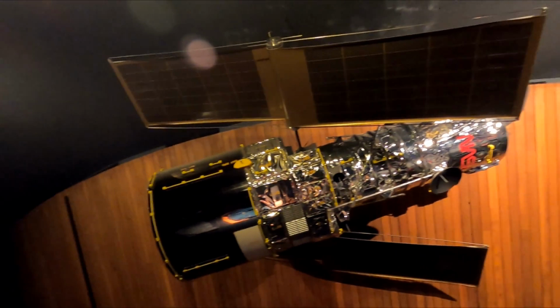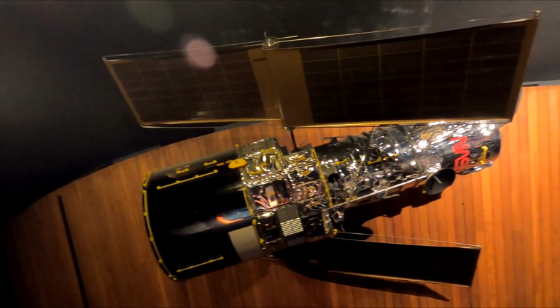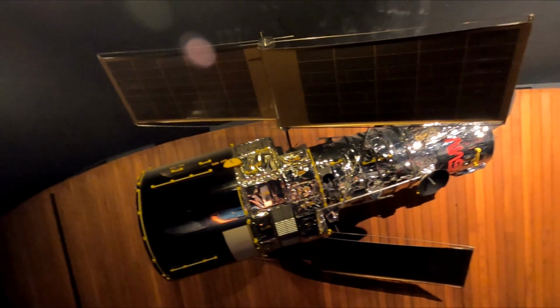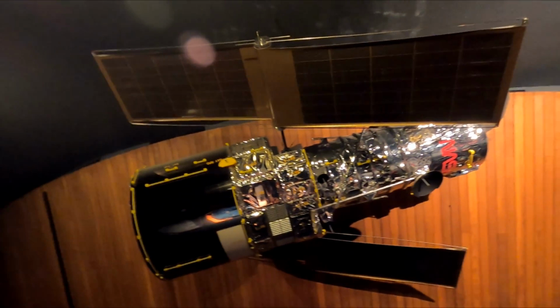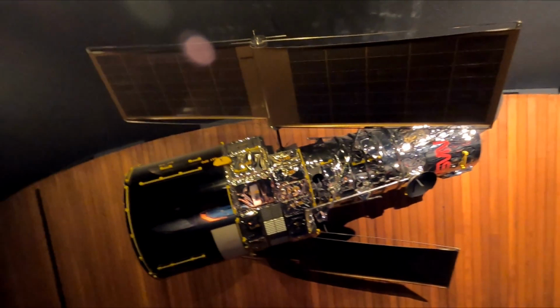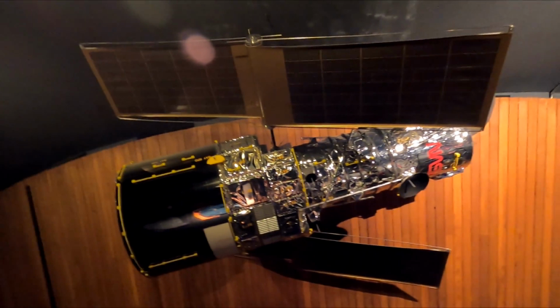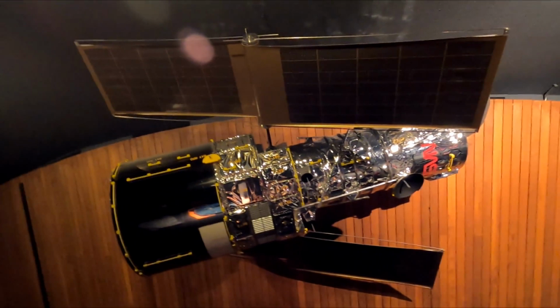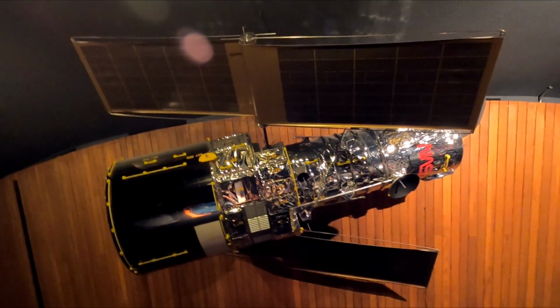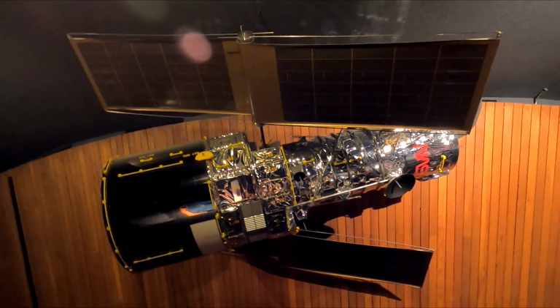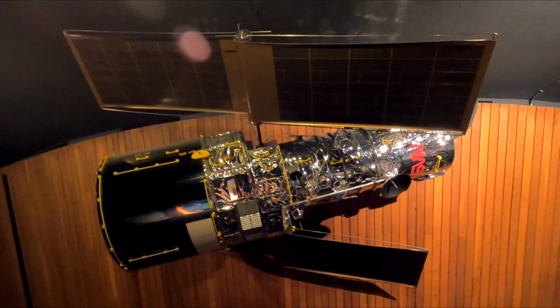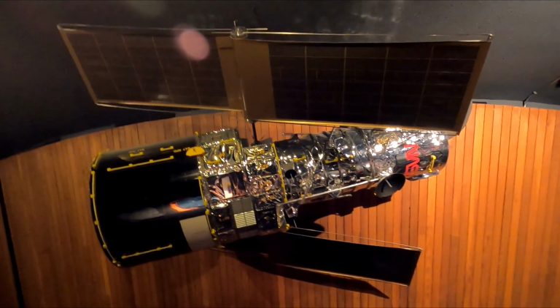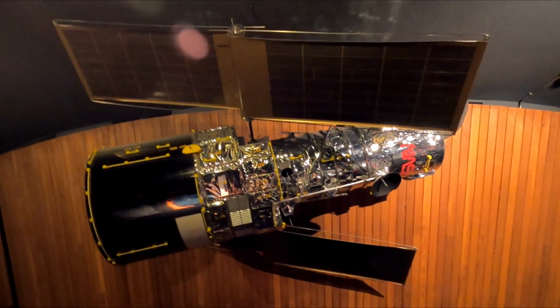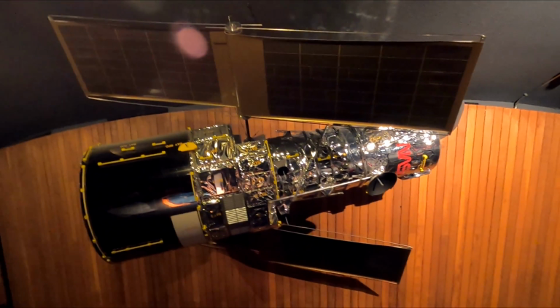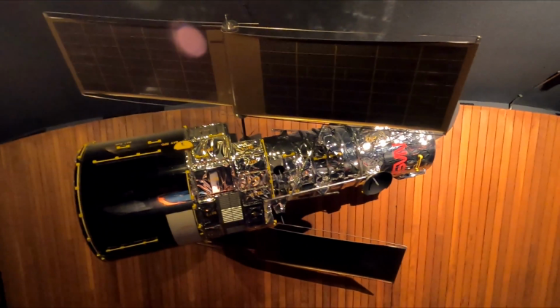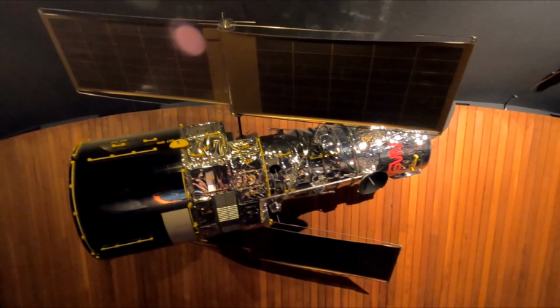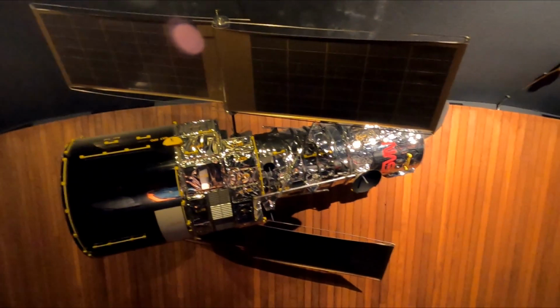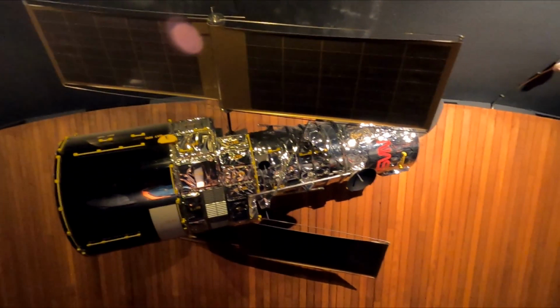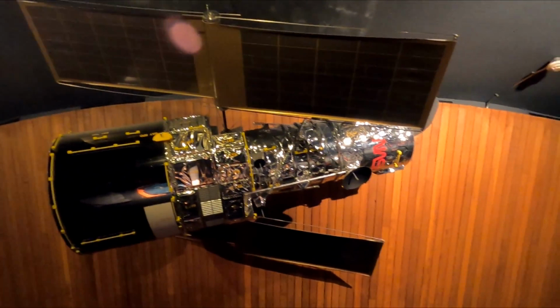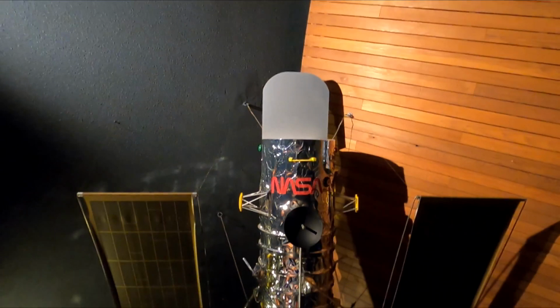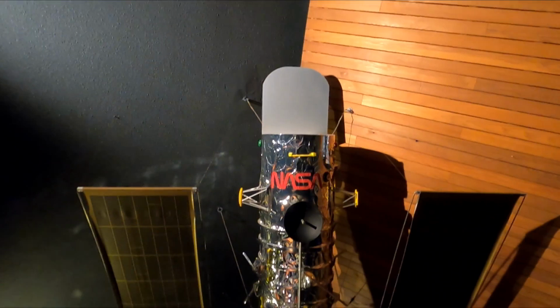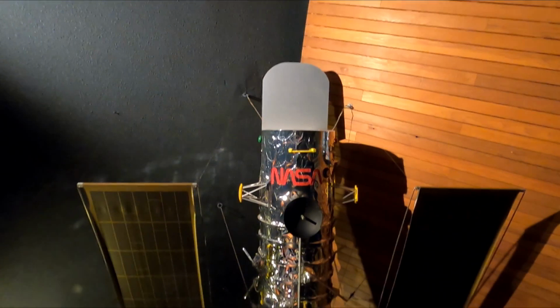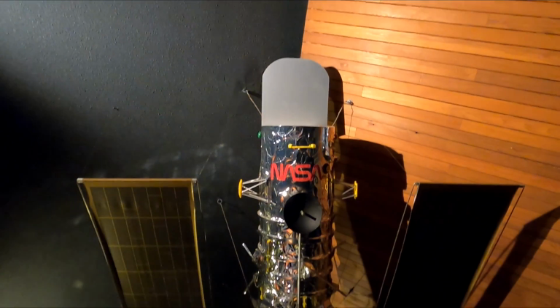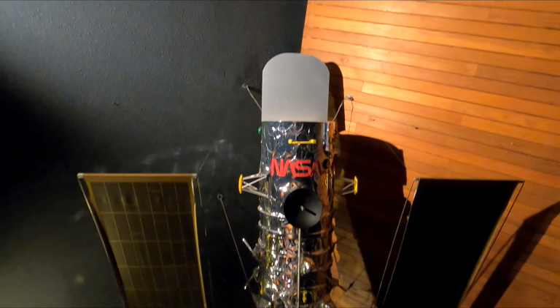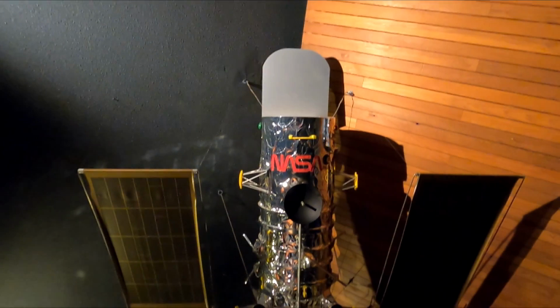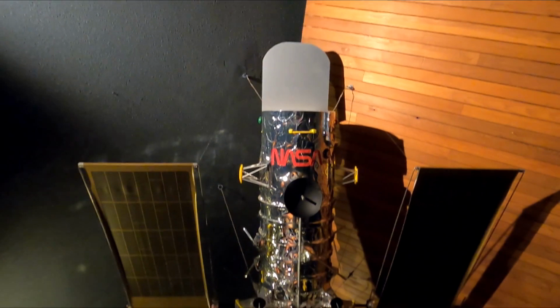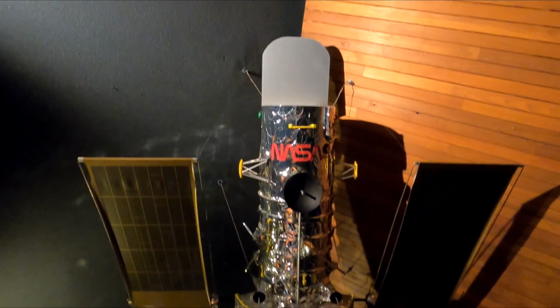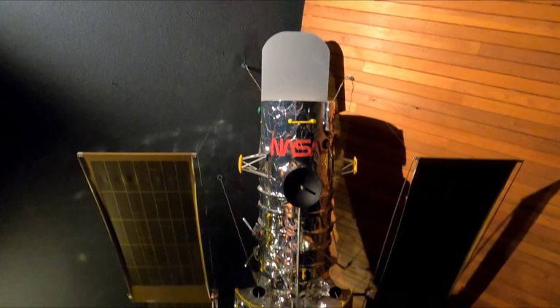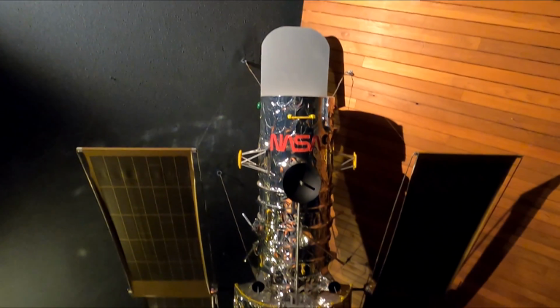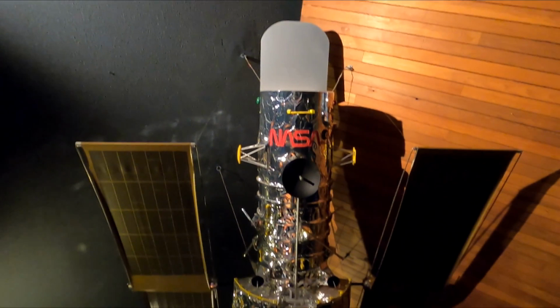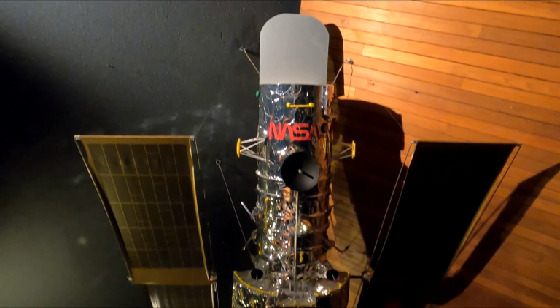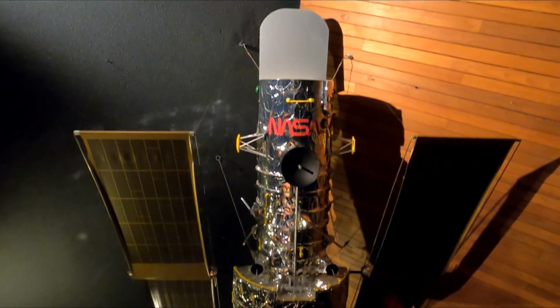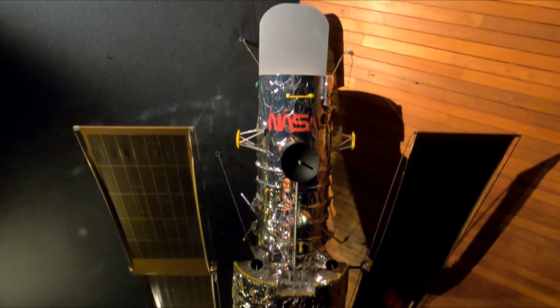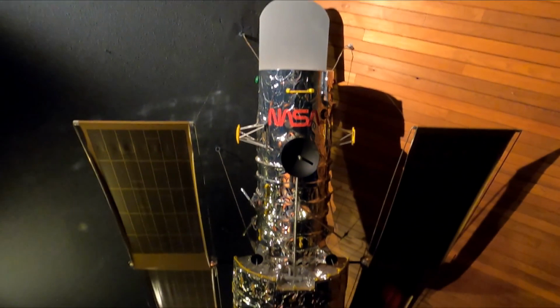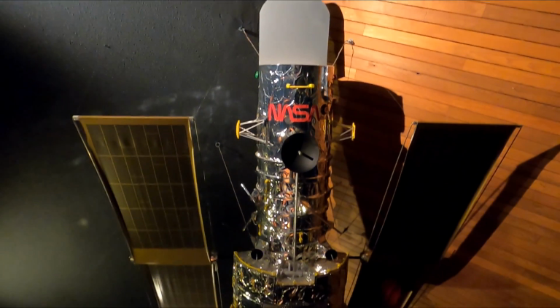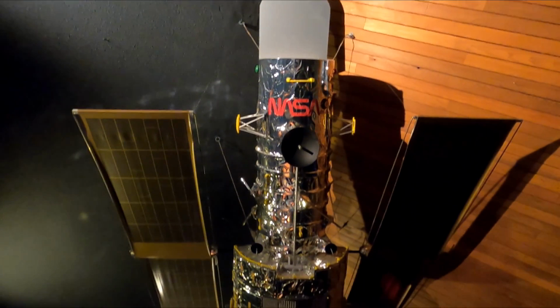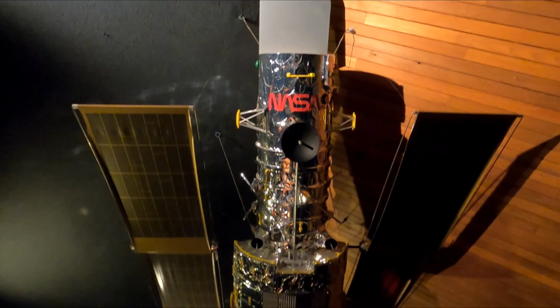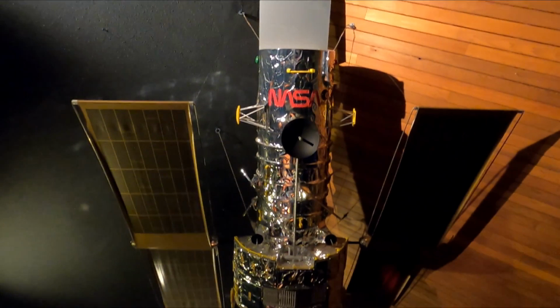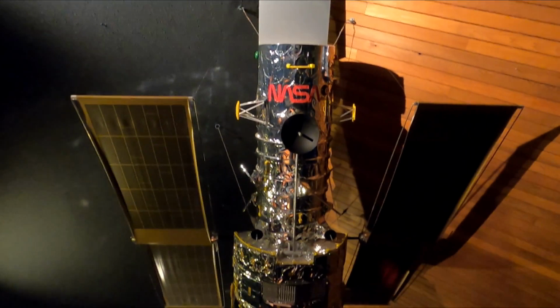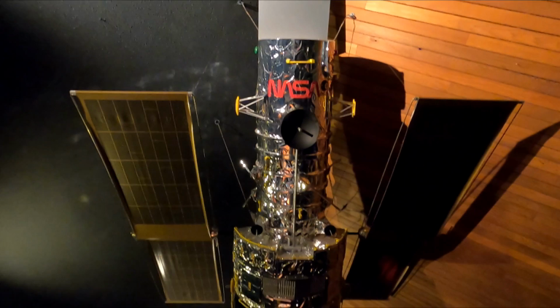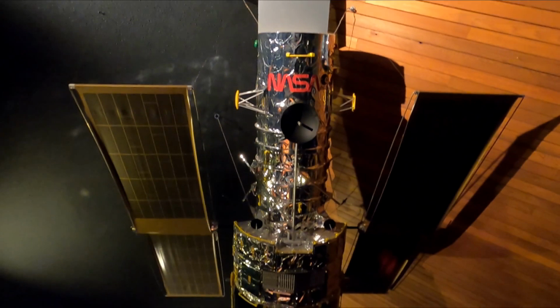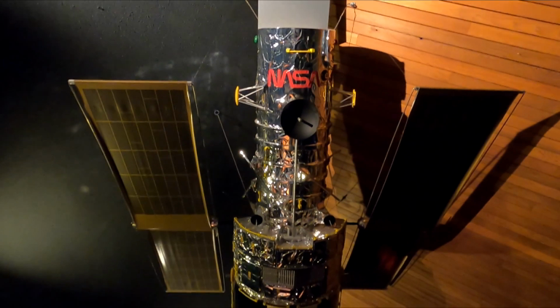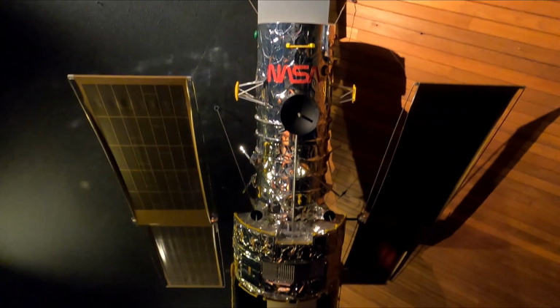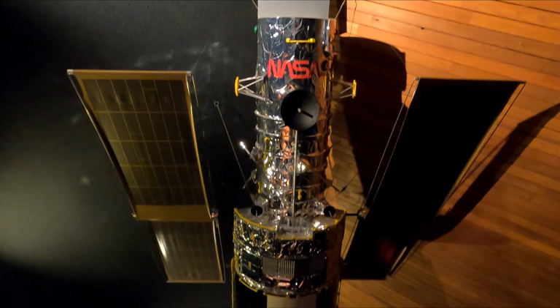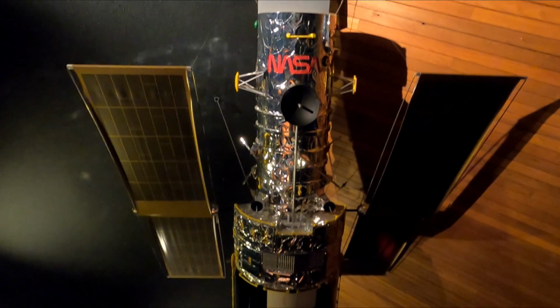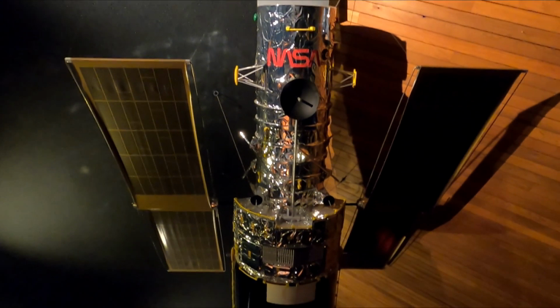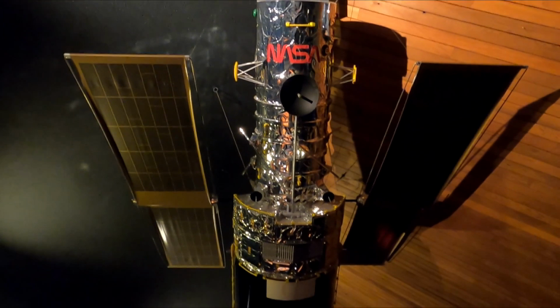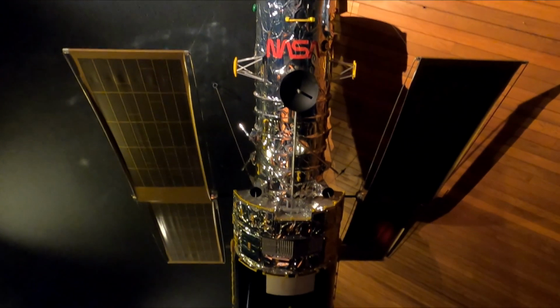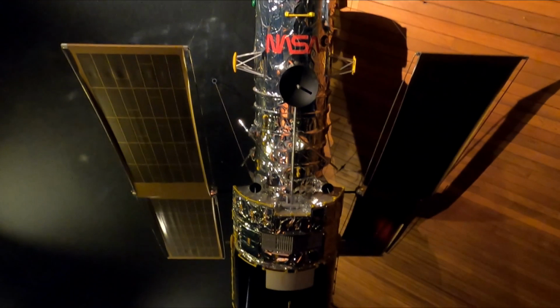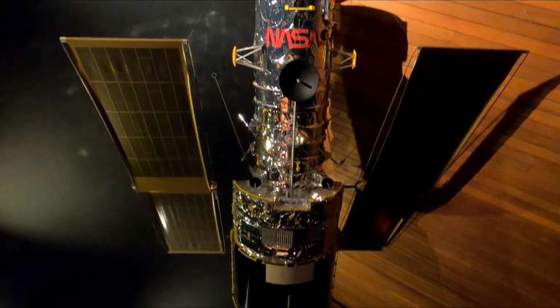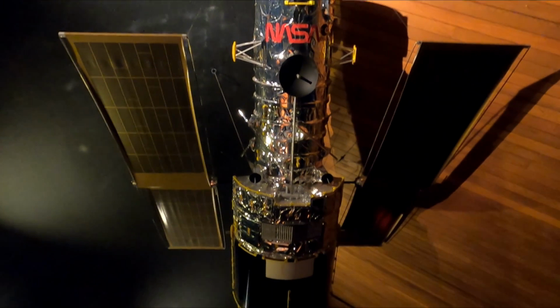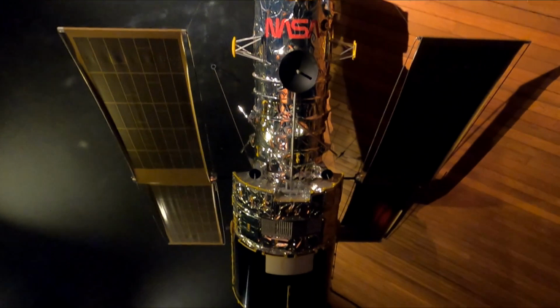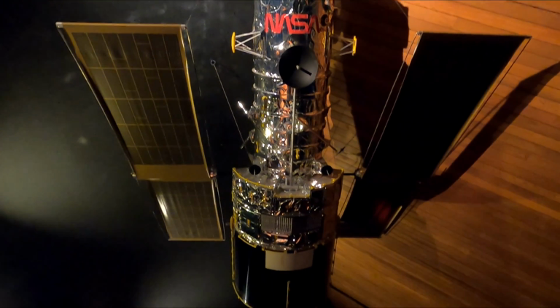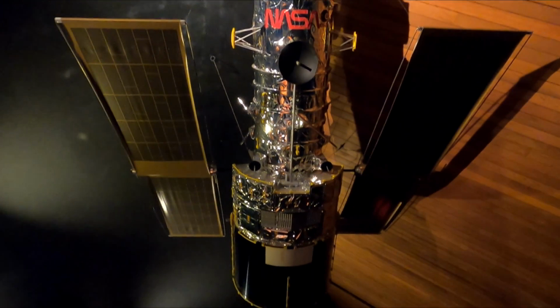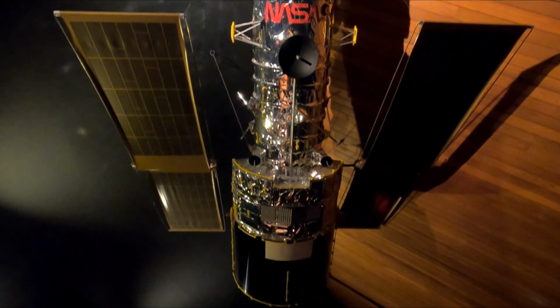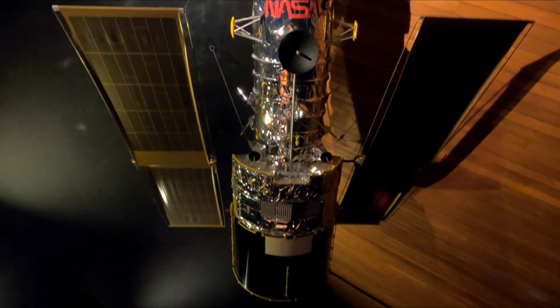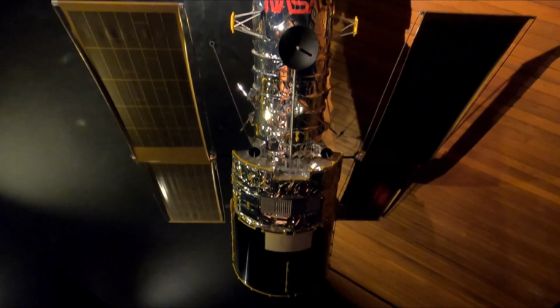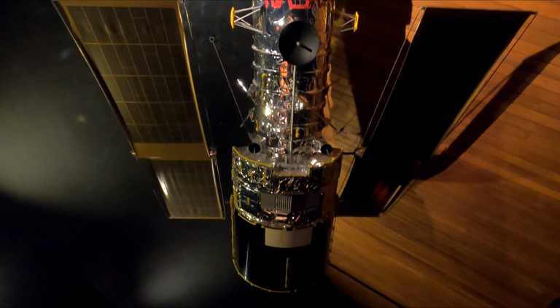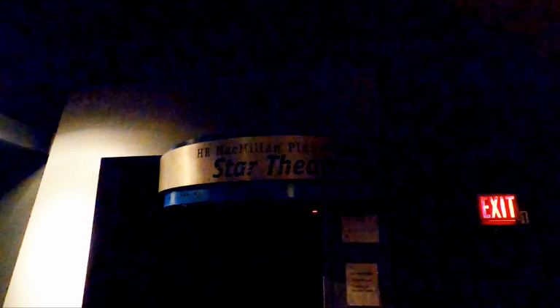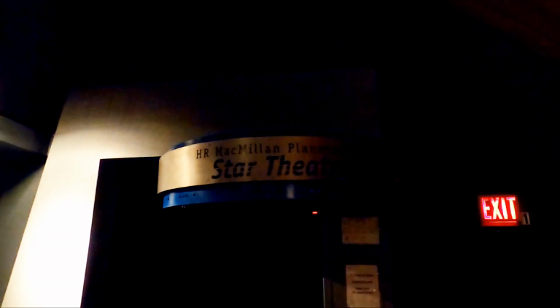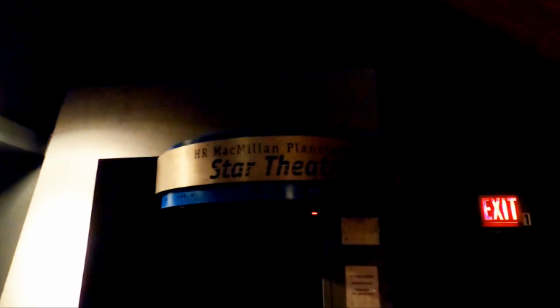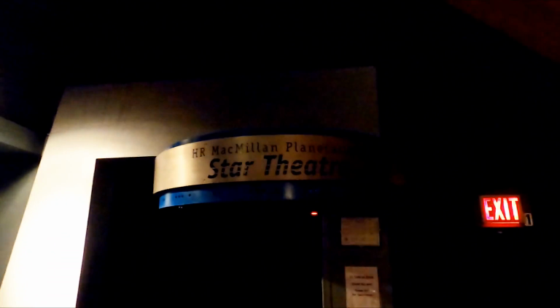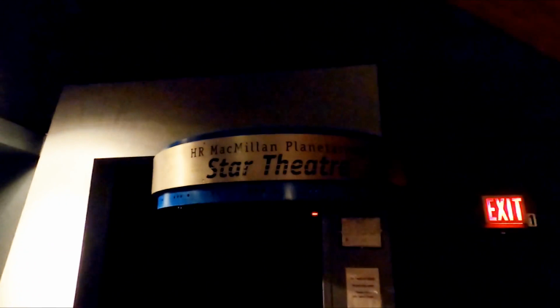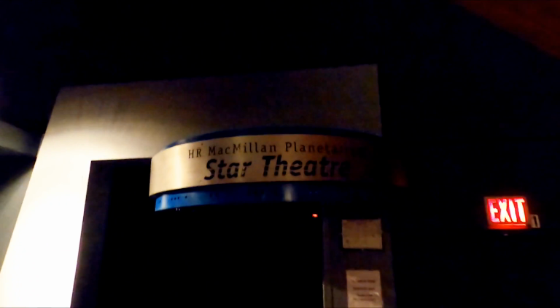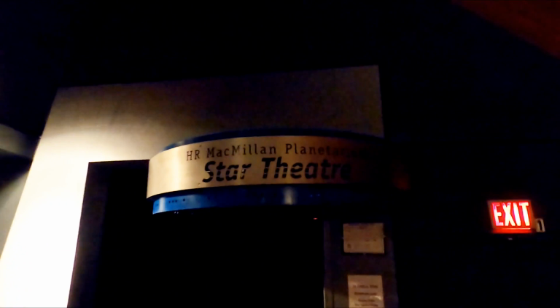Then head upstairs to the Star Theatre to immerse yourself in a journey through the universe in Vancouver's only planetarium.